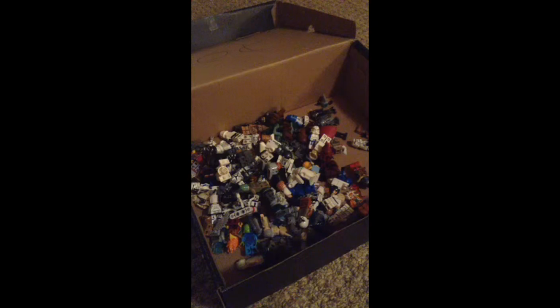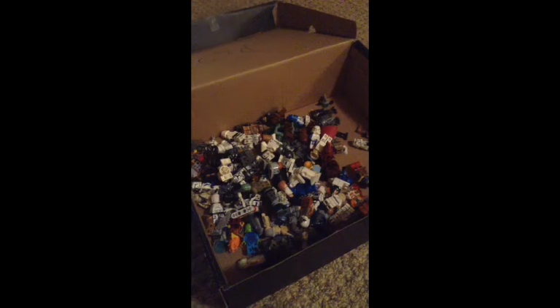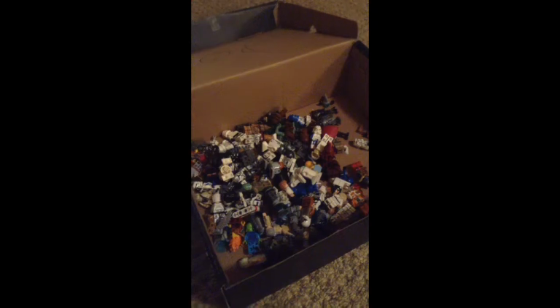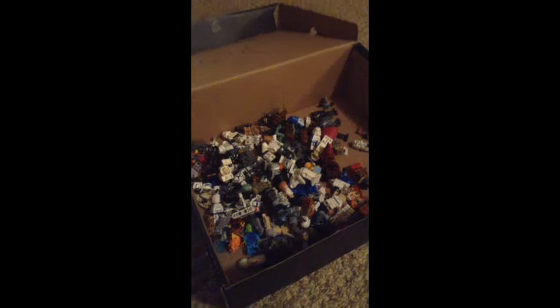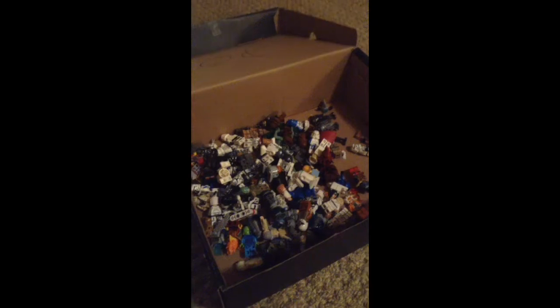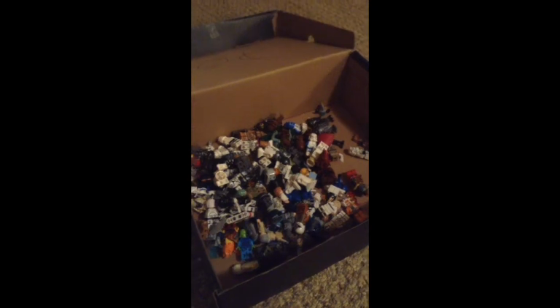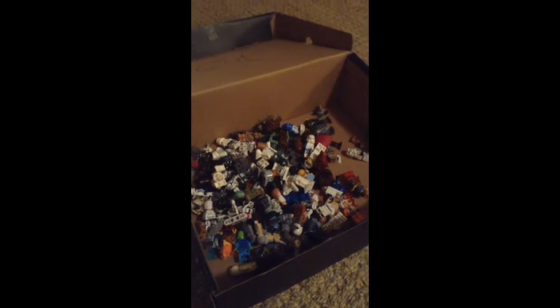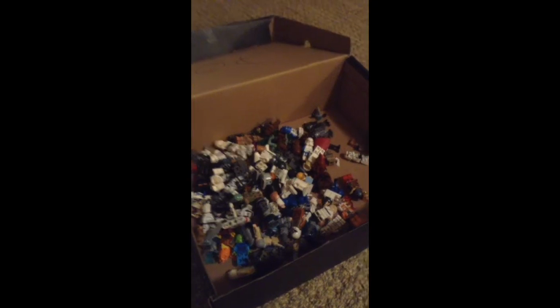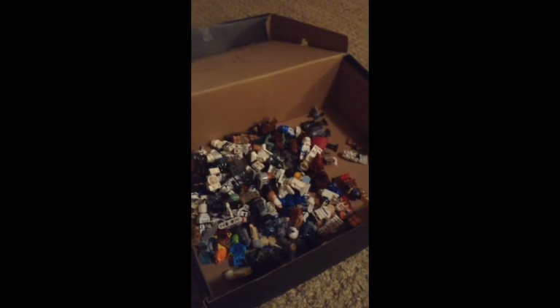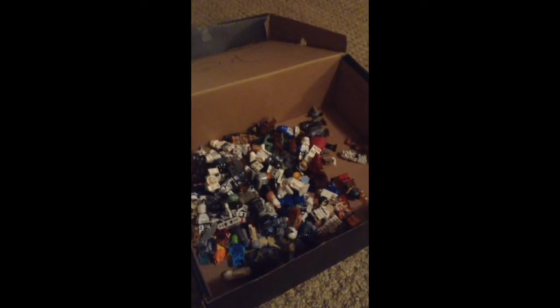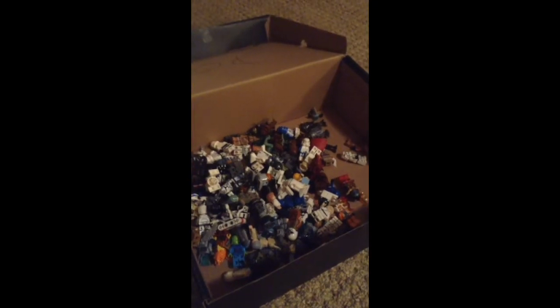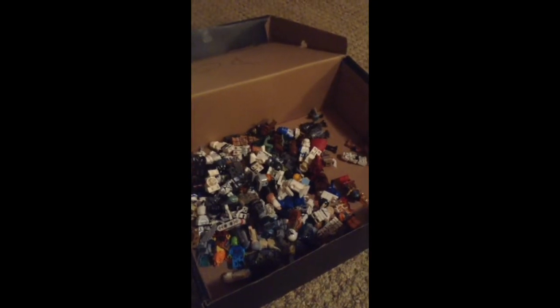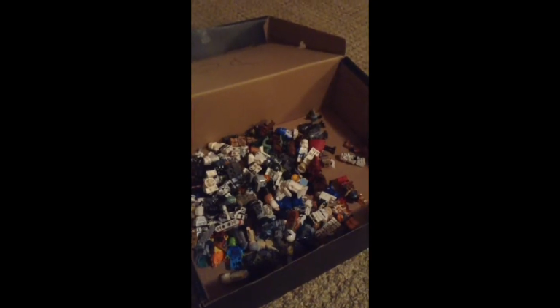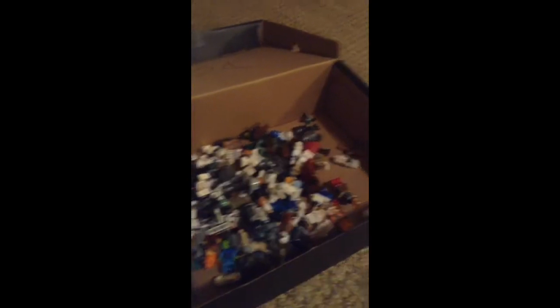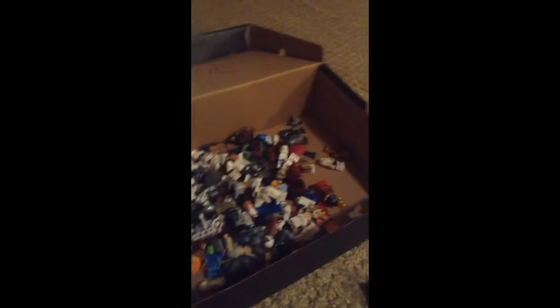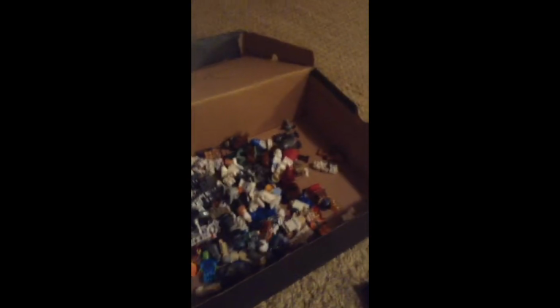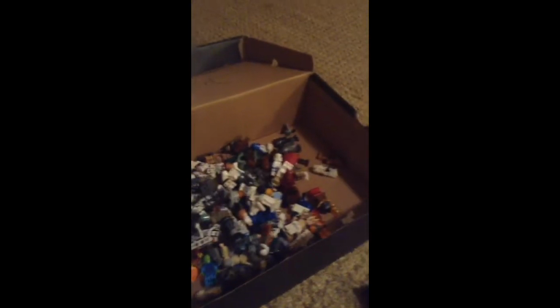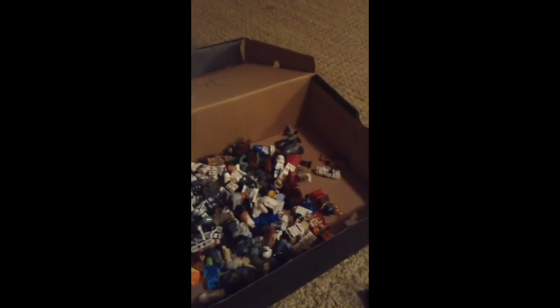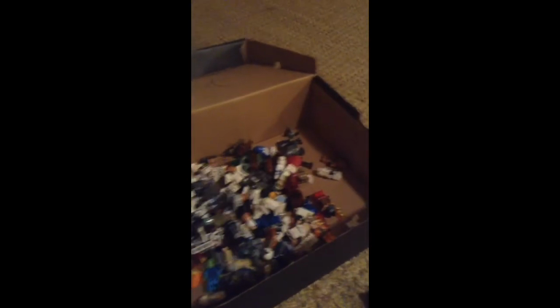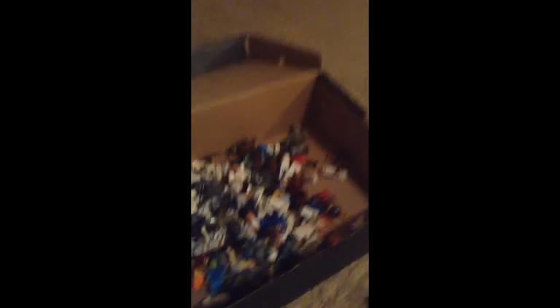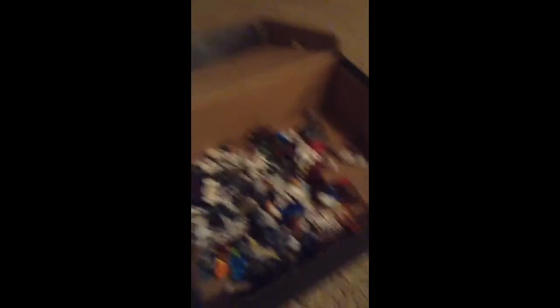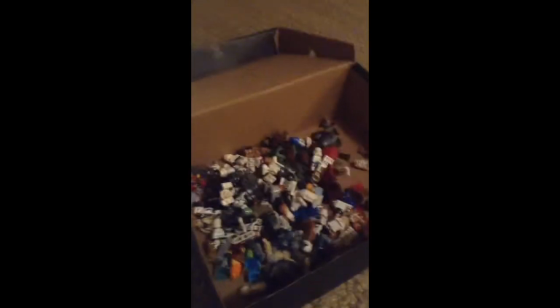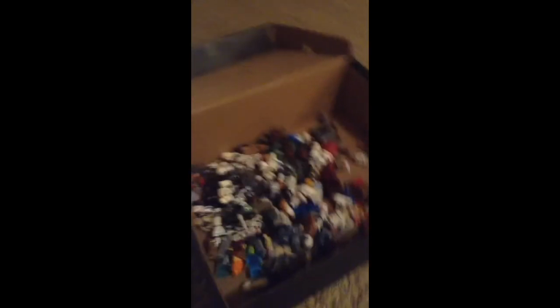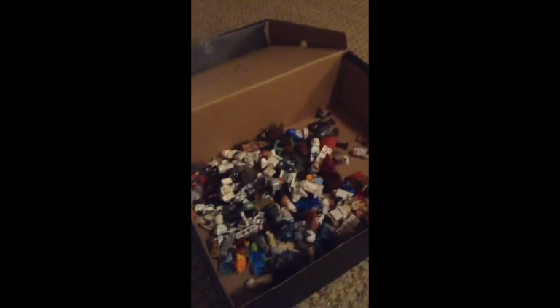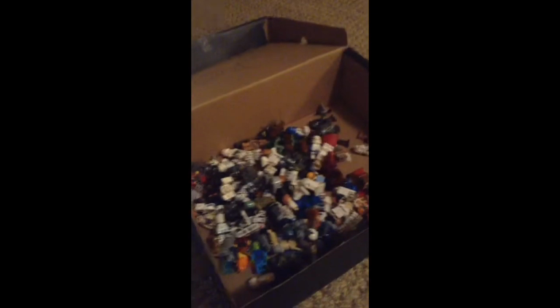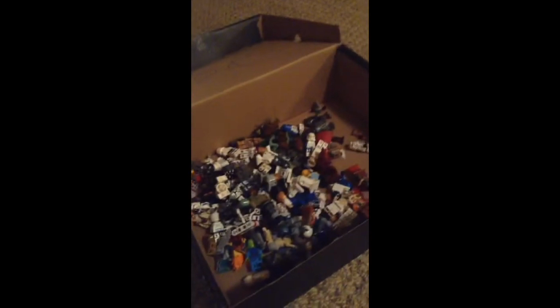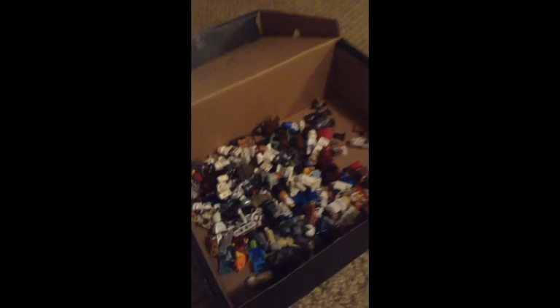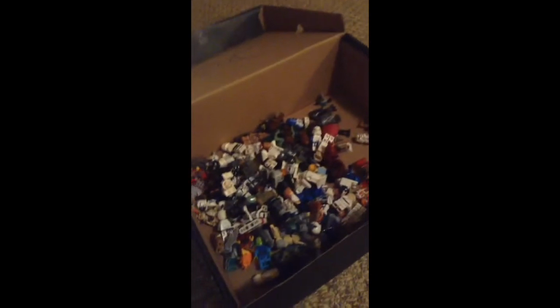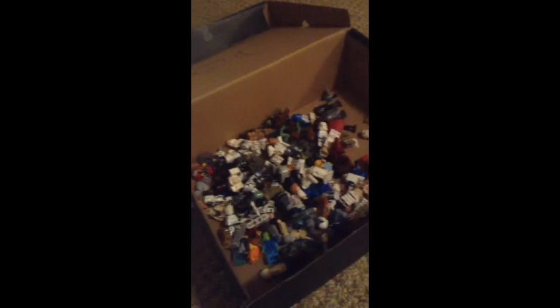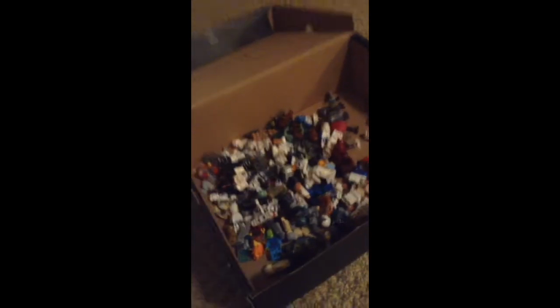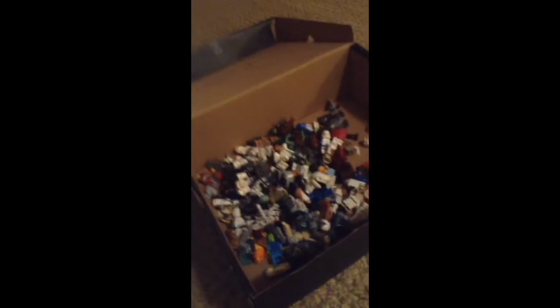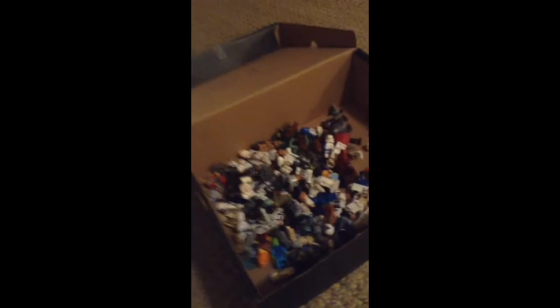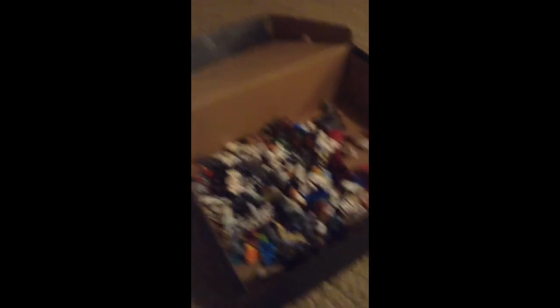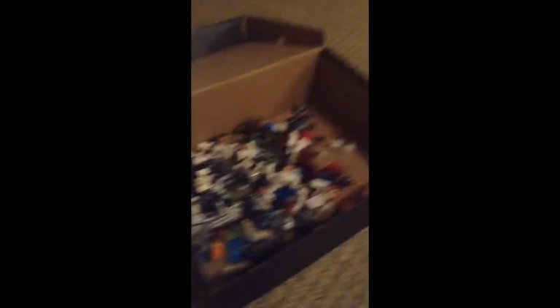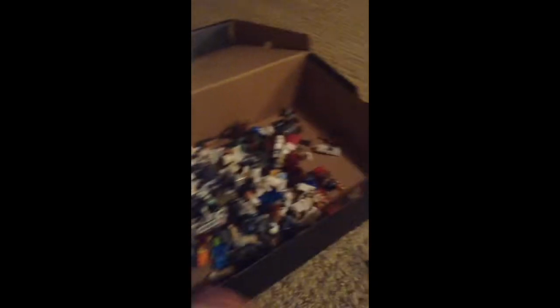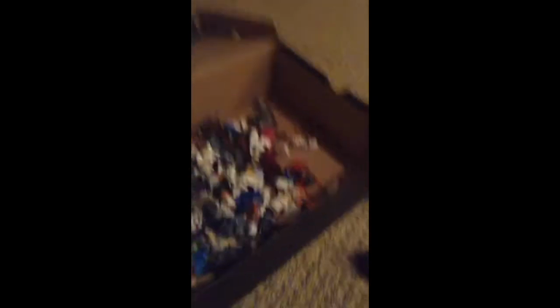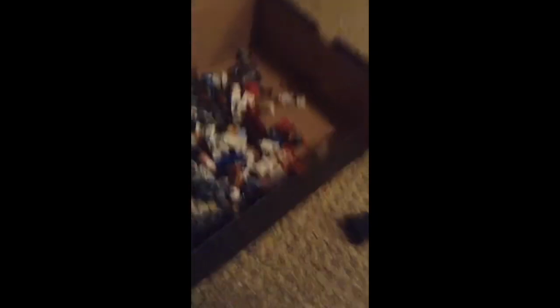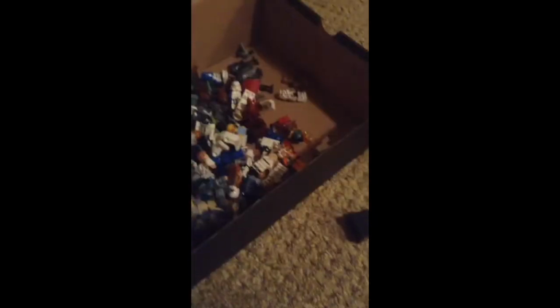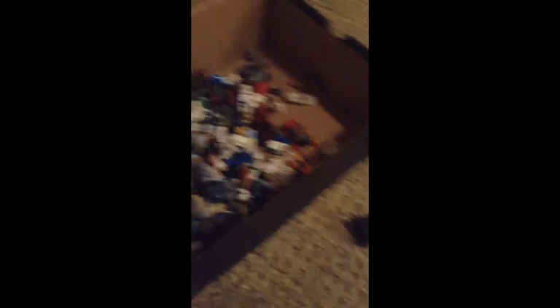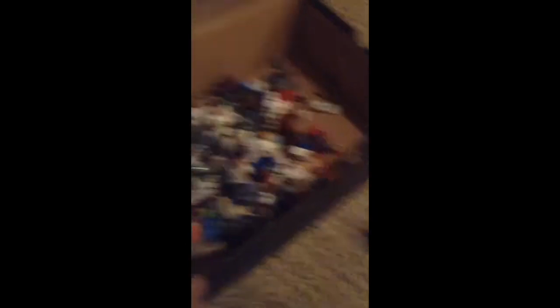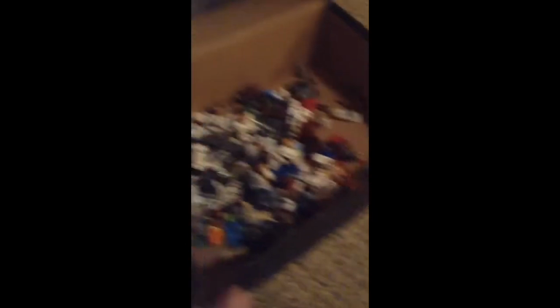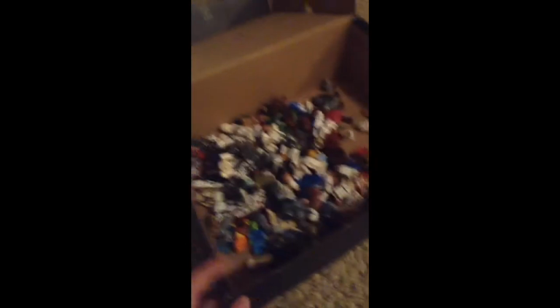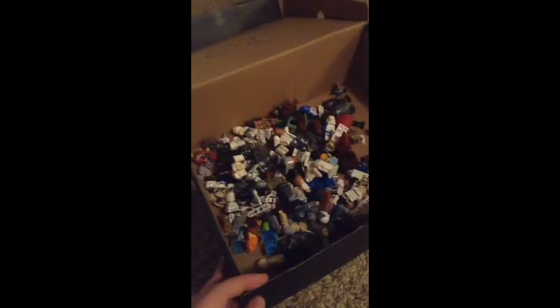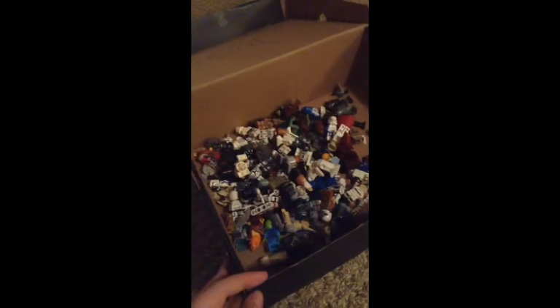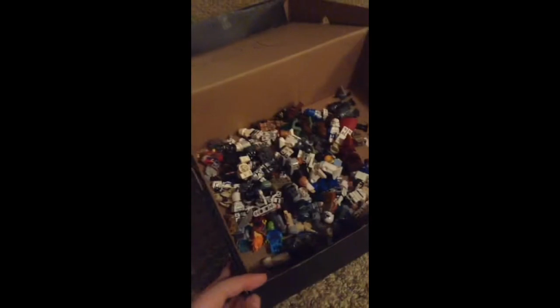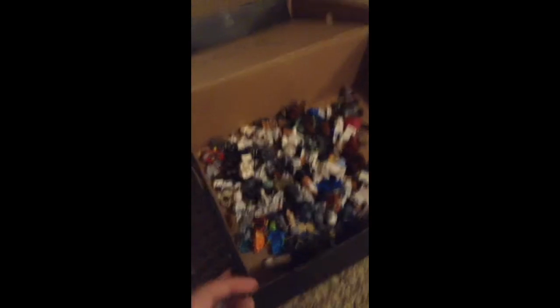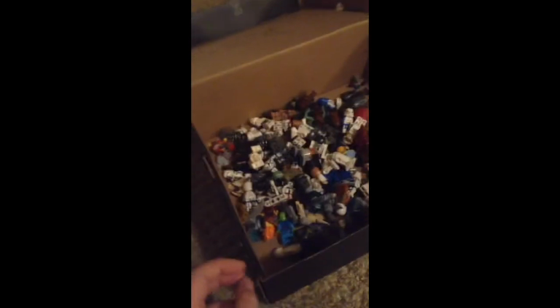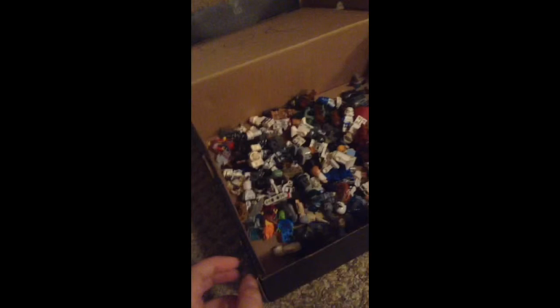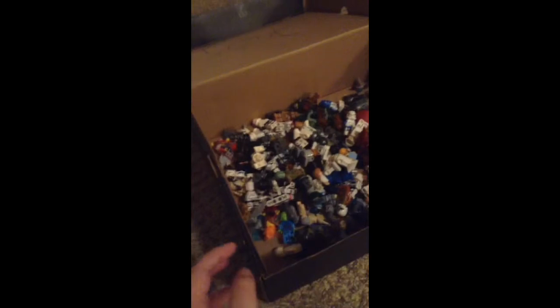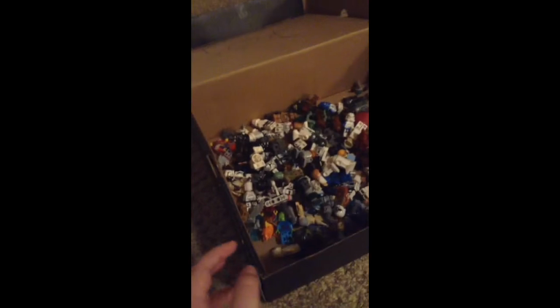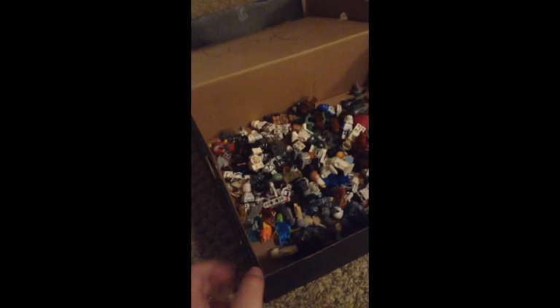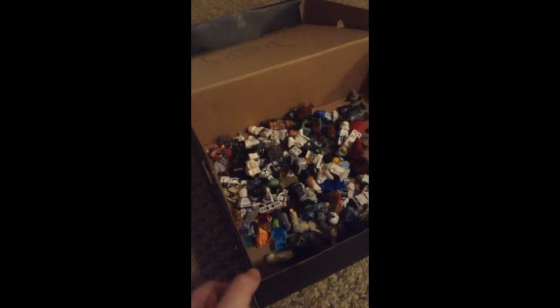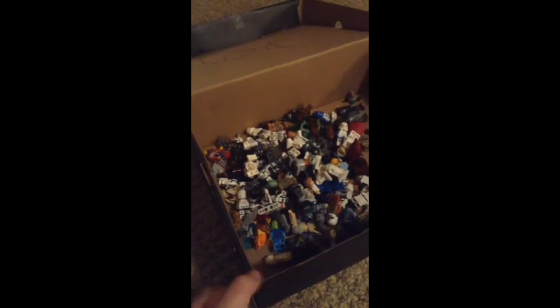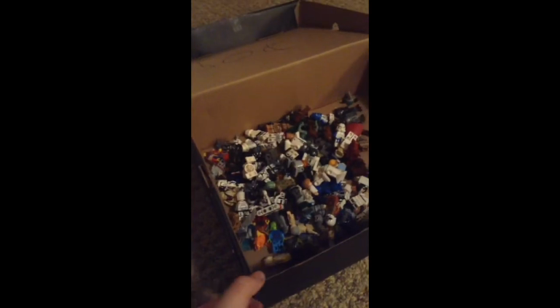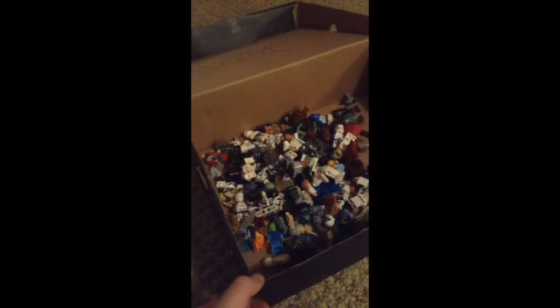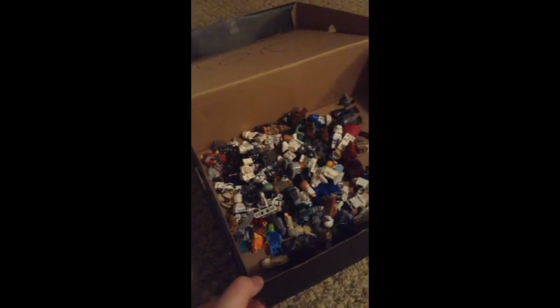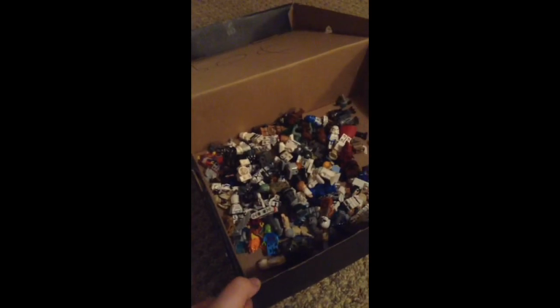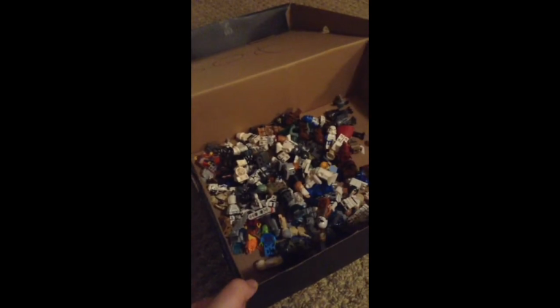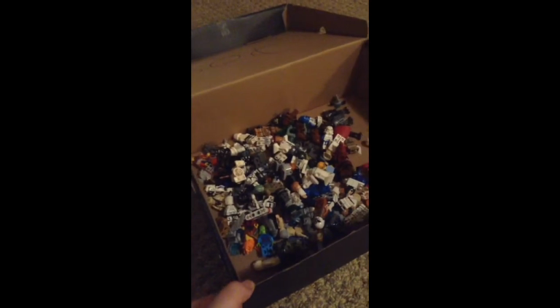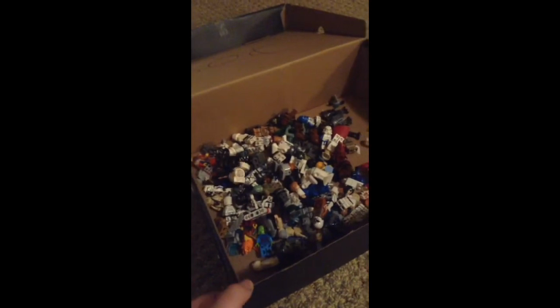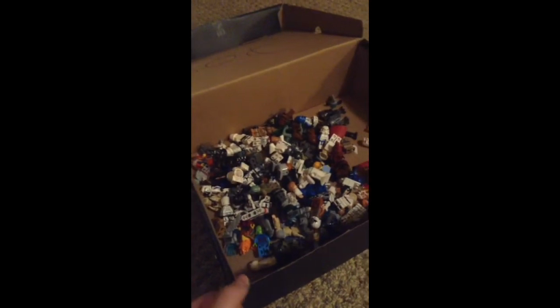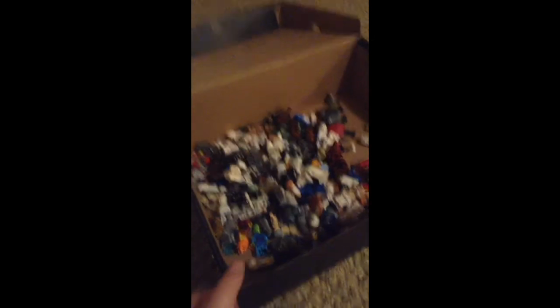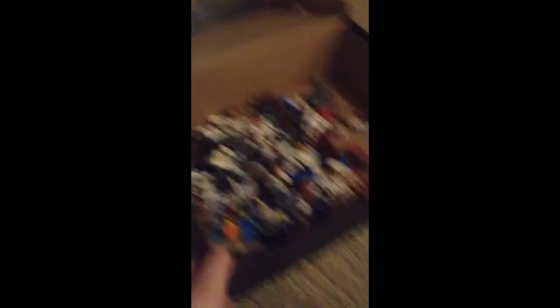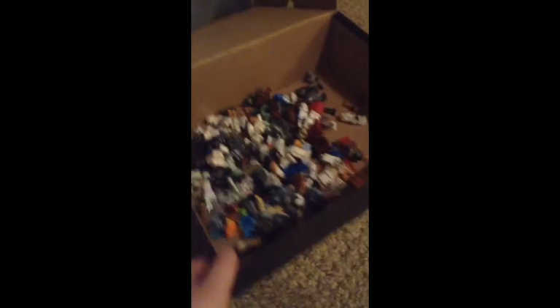Hey guys, what's up? It's Spyro25. Today I'm starting a new series called Minifigure Madness.